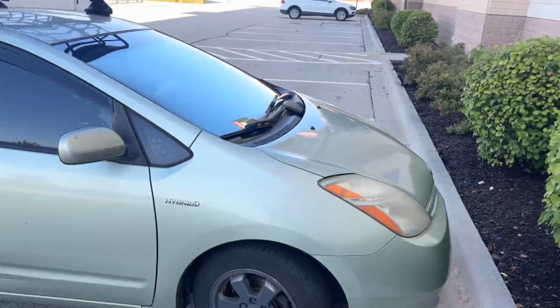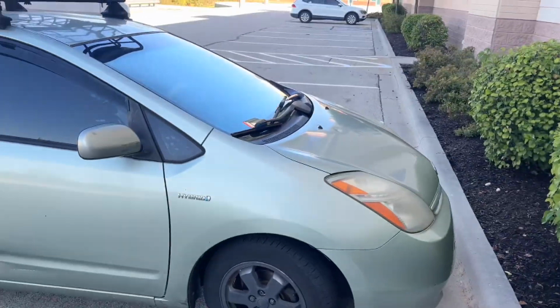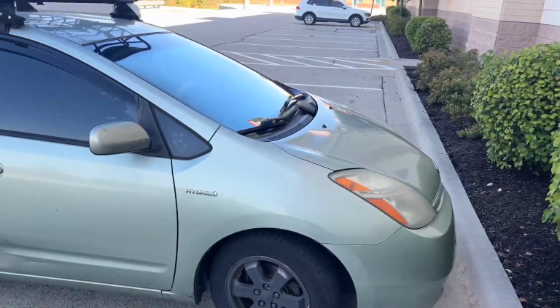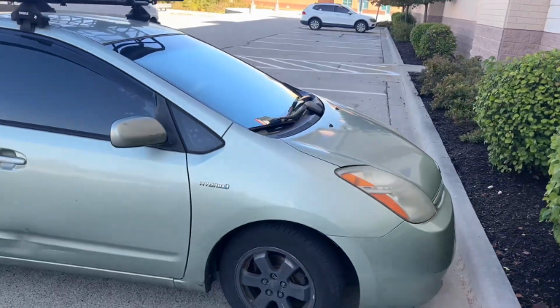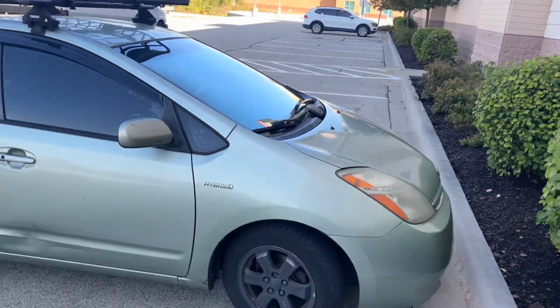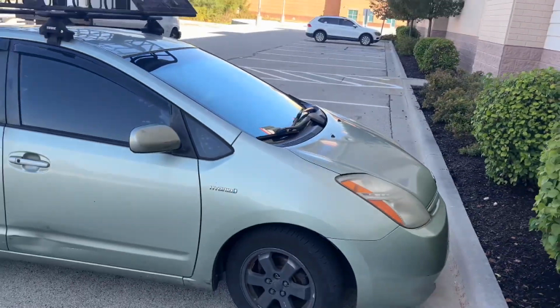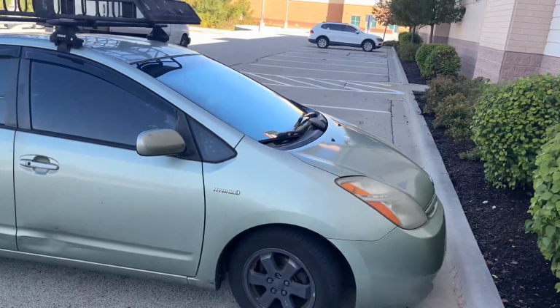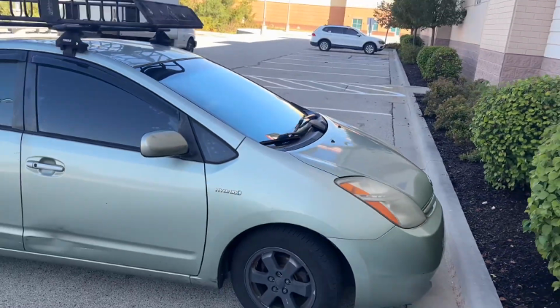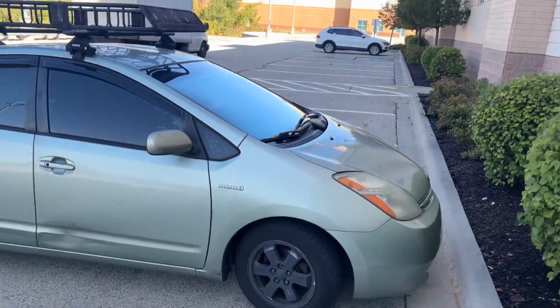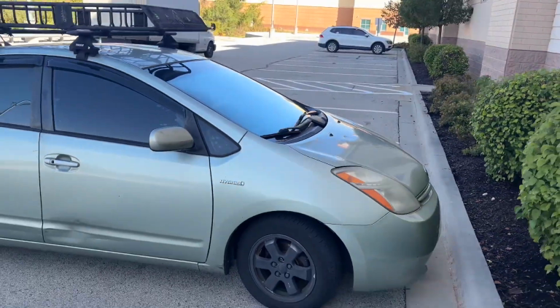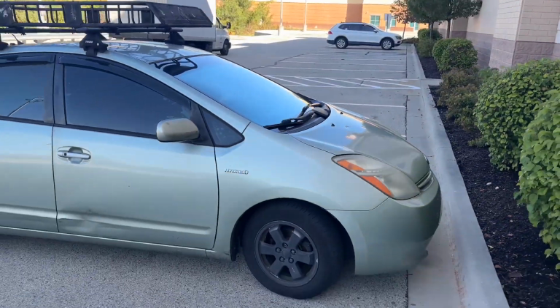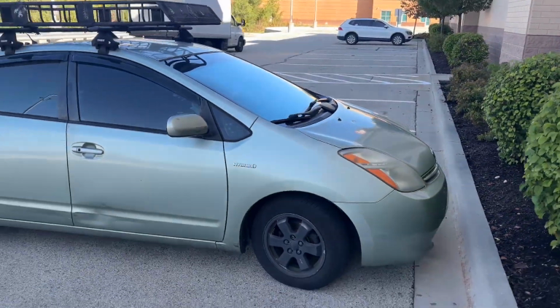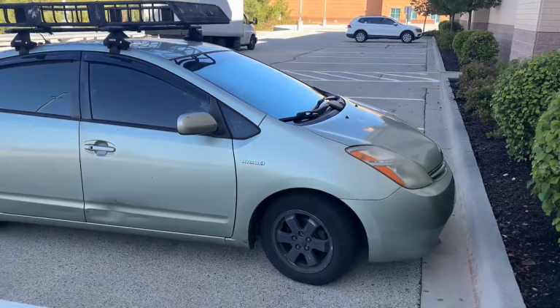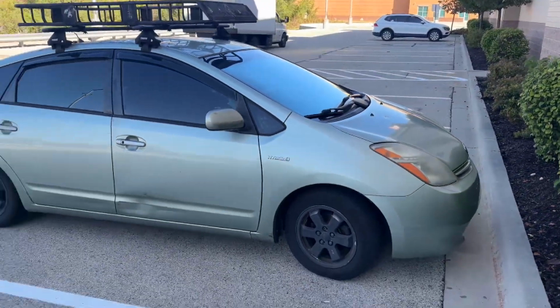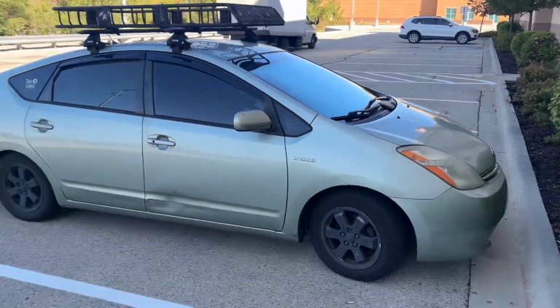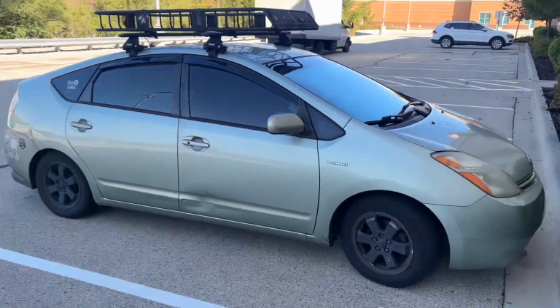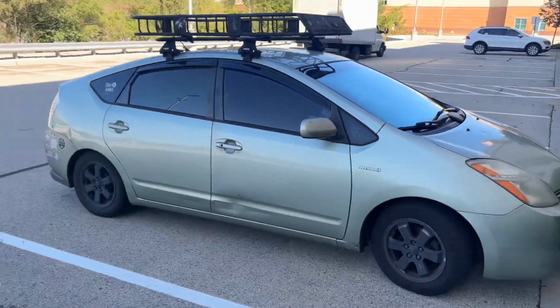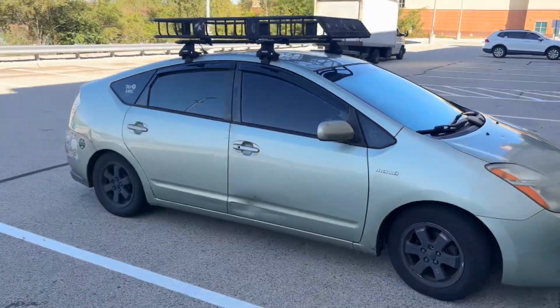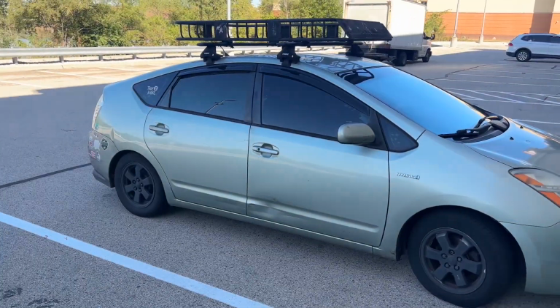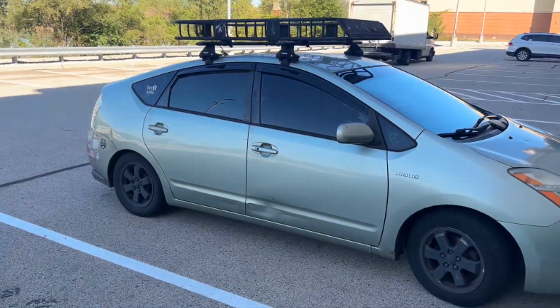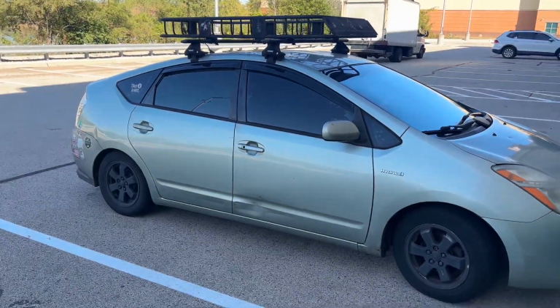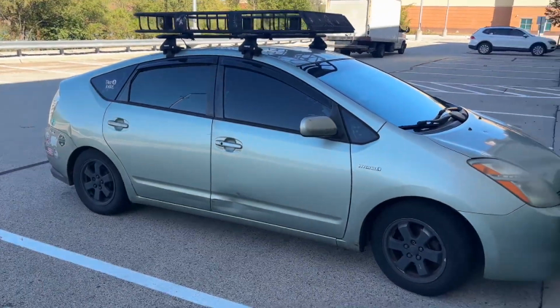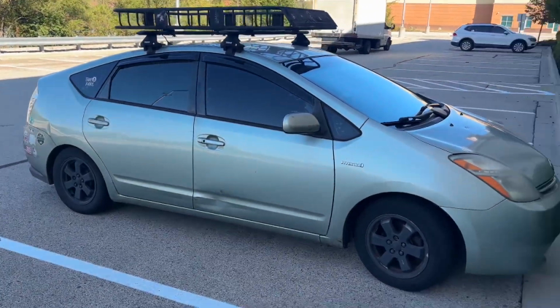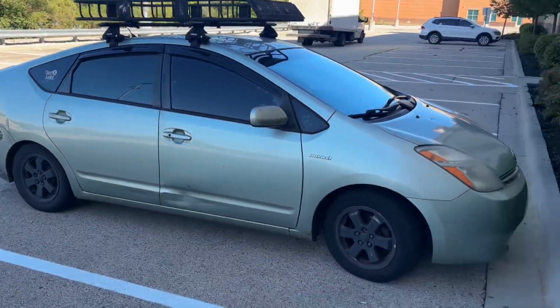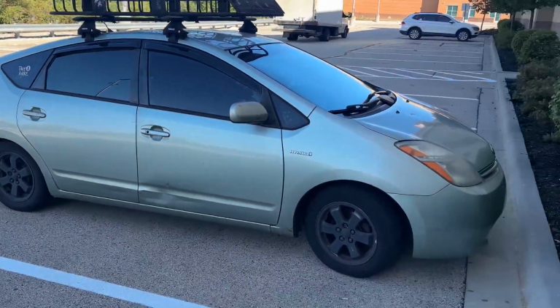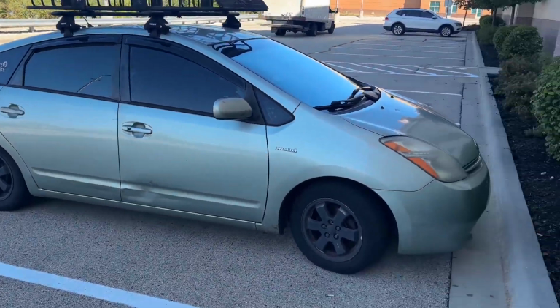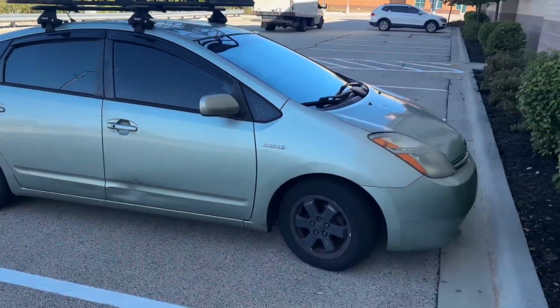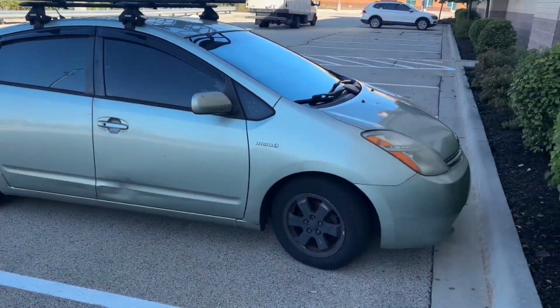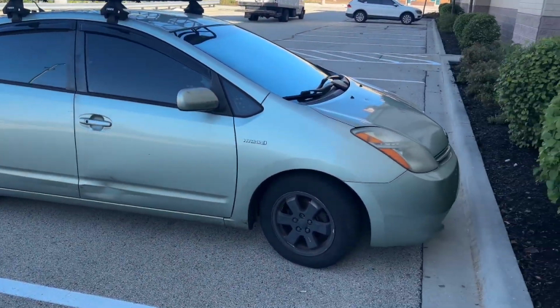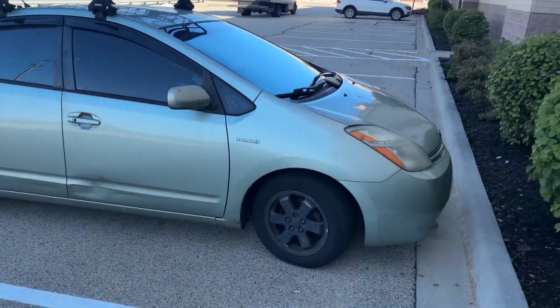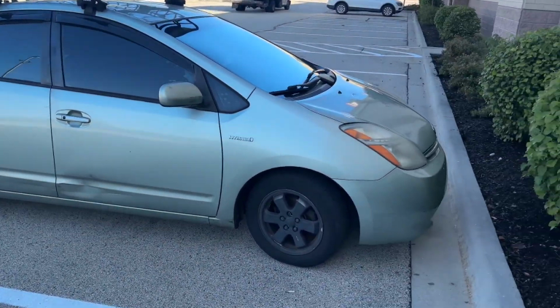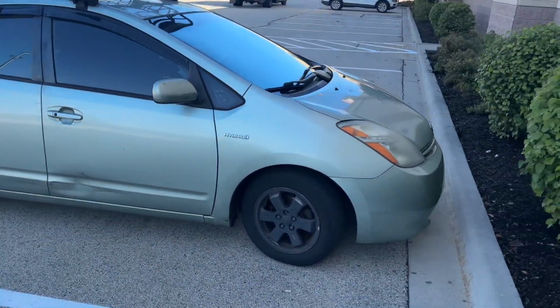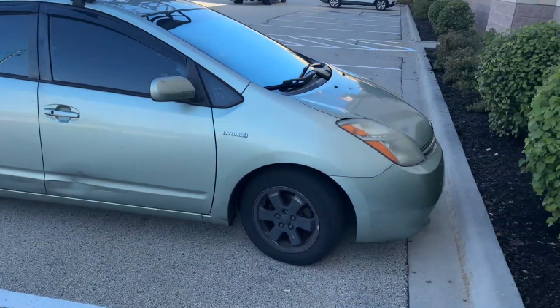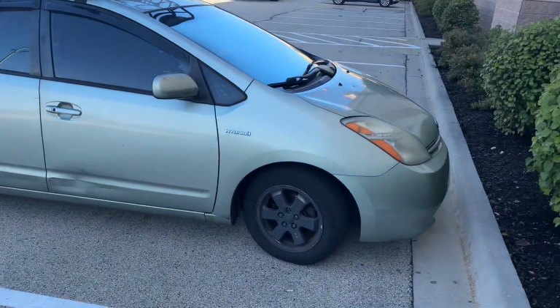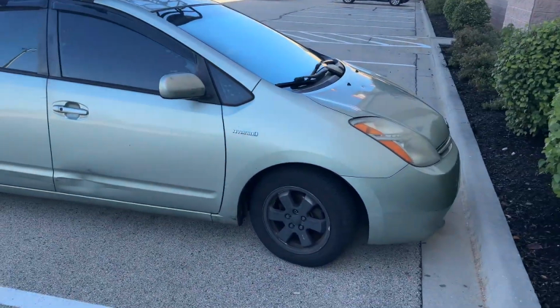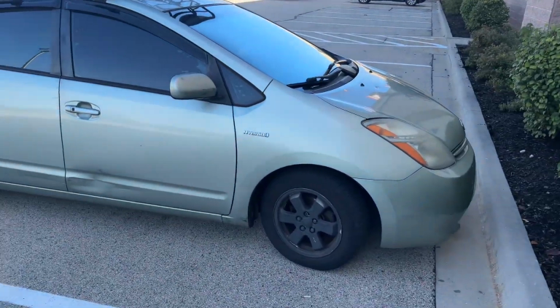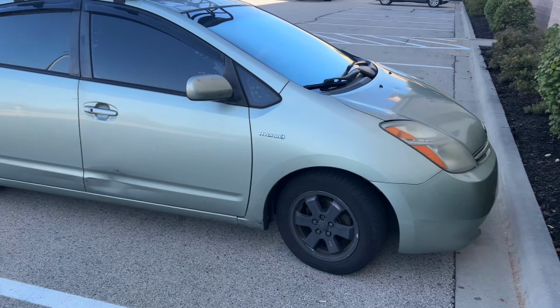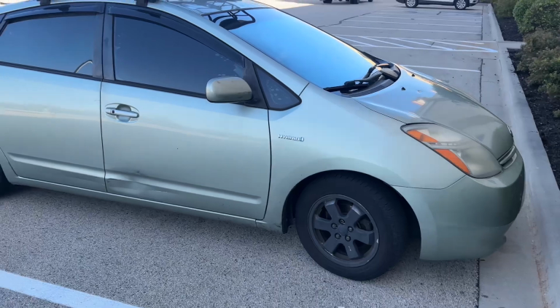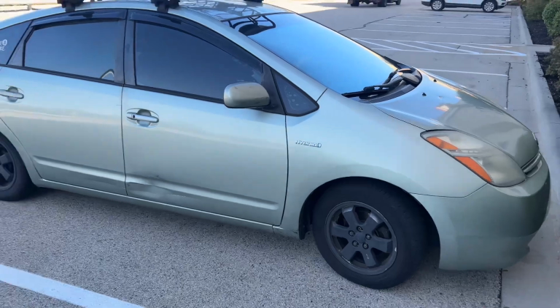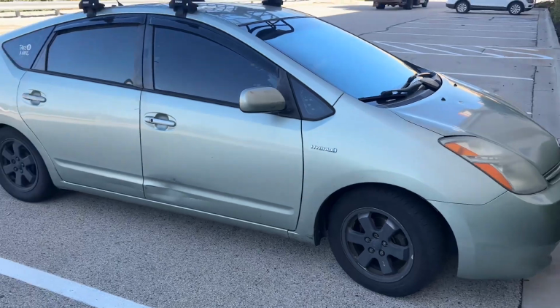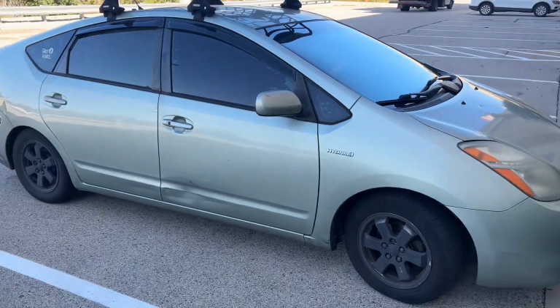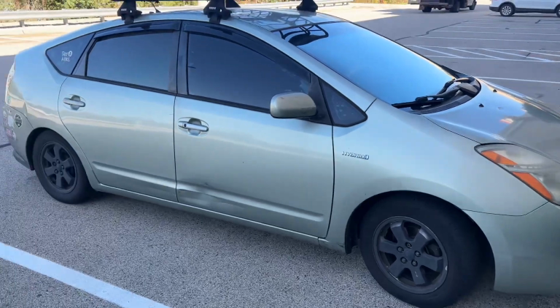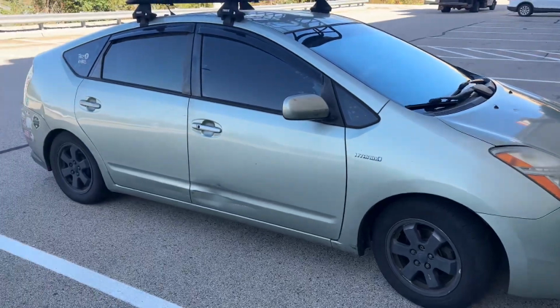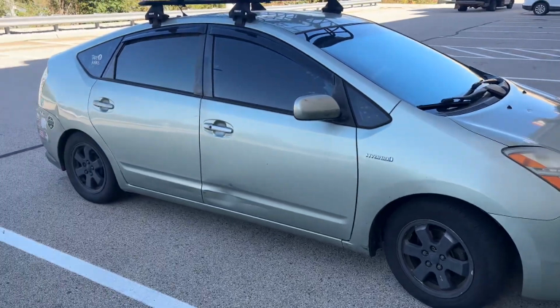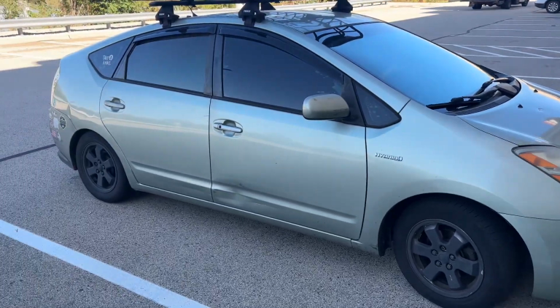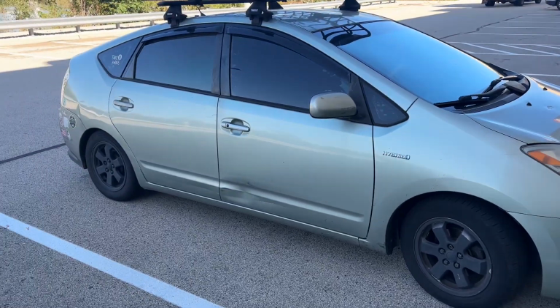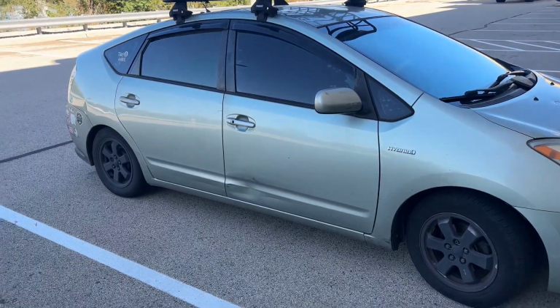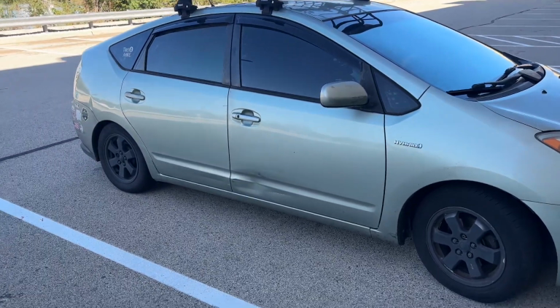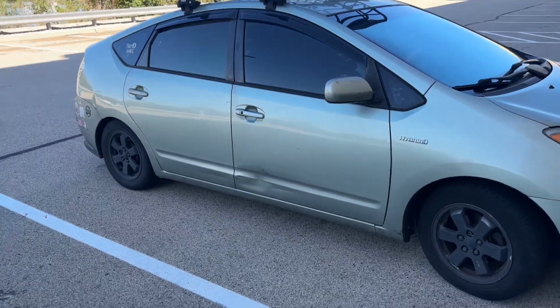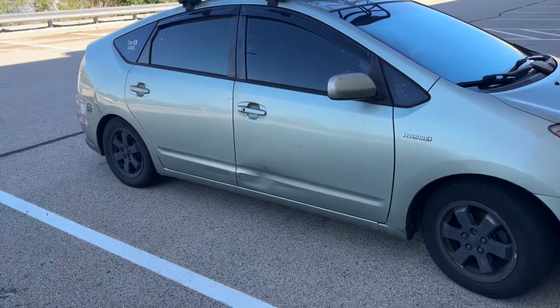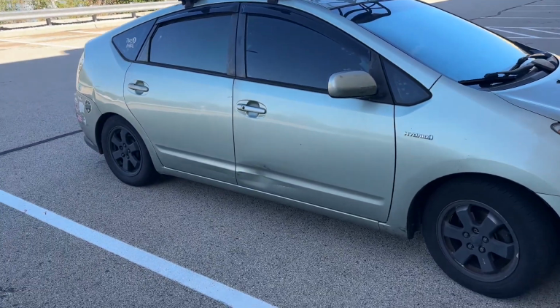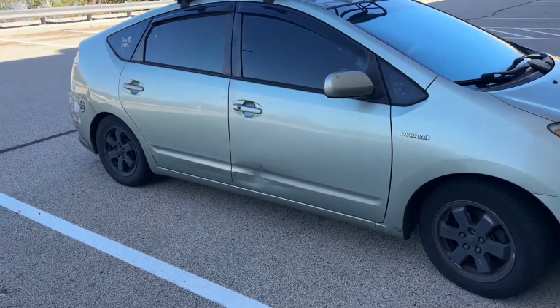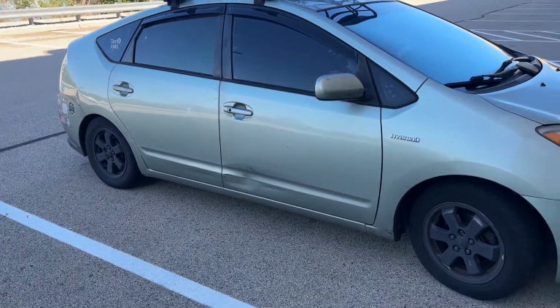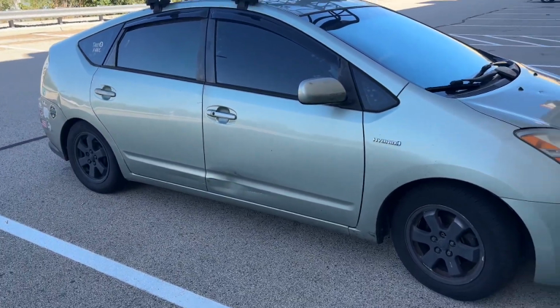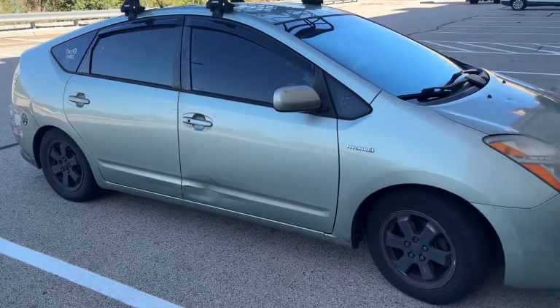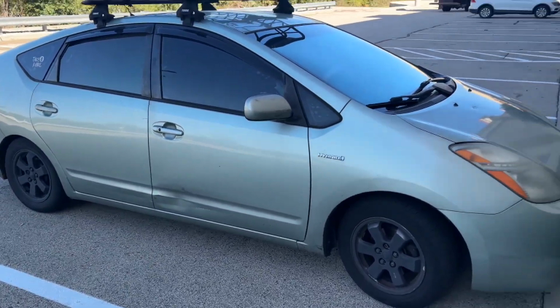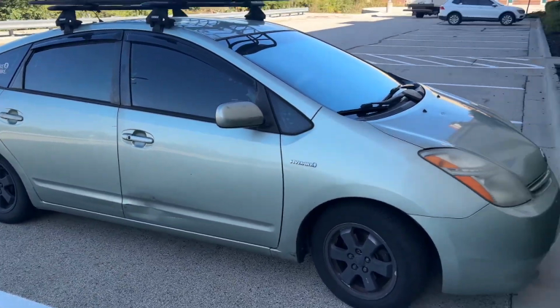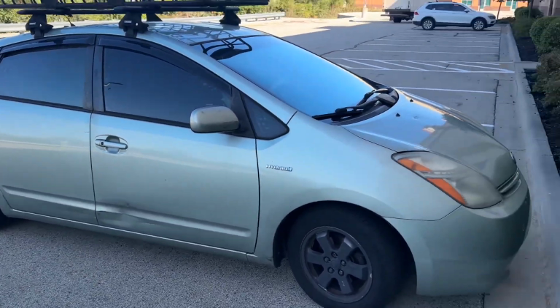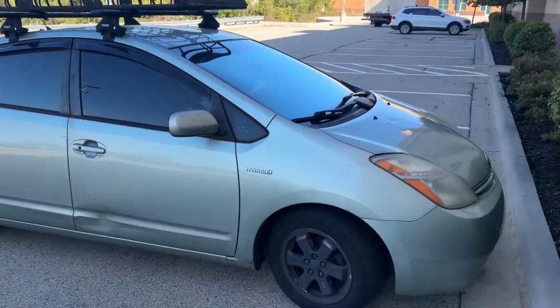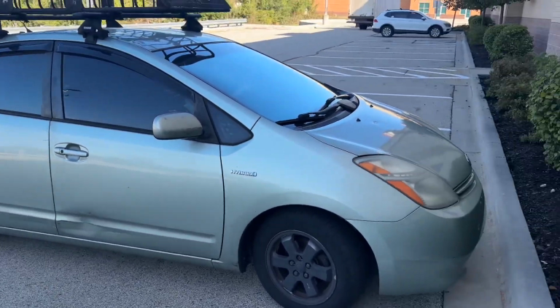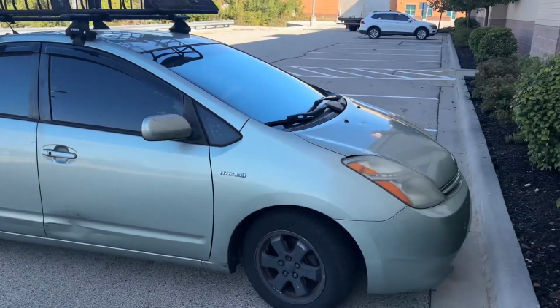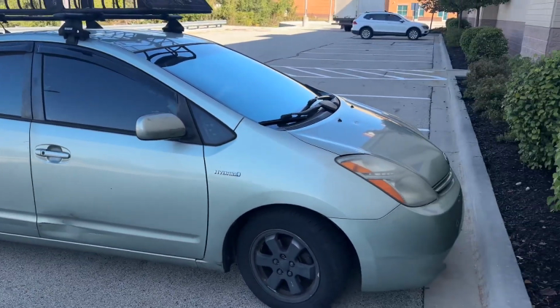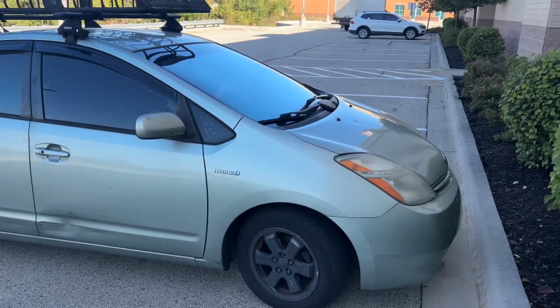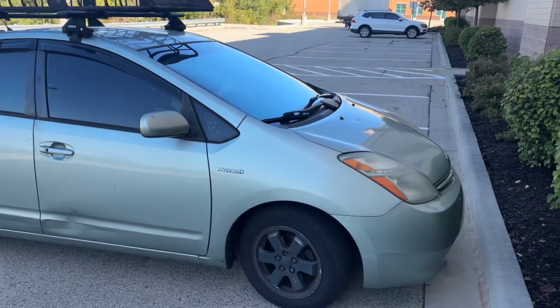This is the full mobile setup when I am traveling cross-country and want to sleep in the car to save time and money.